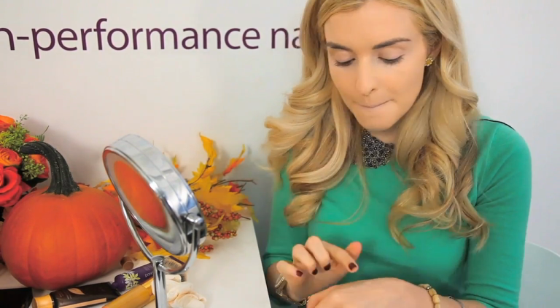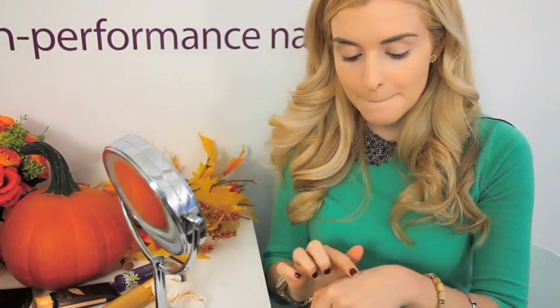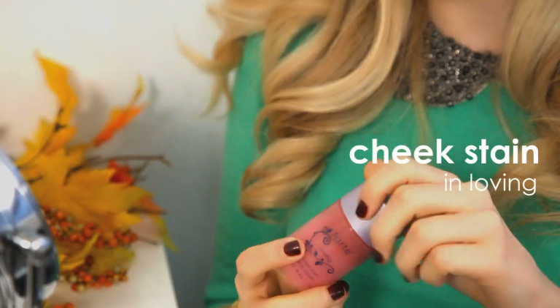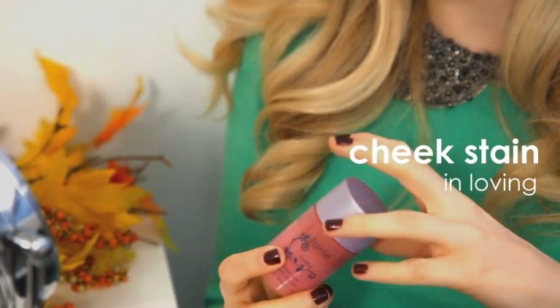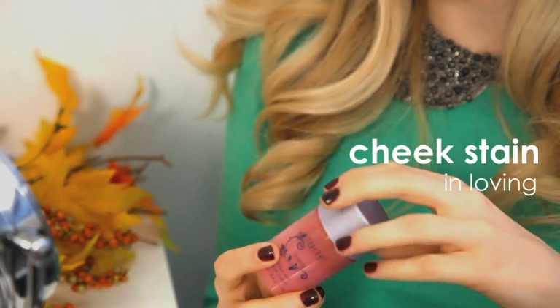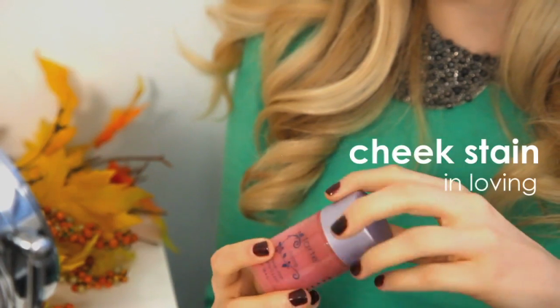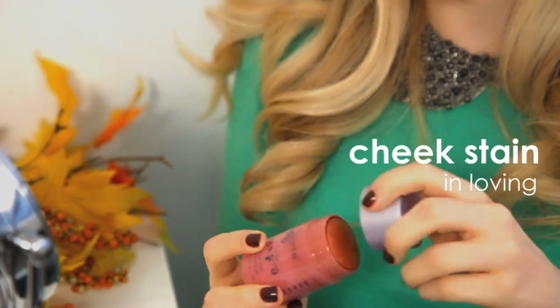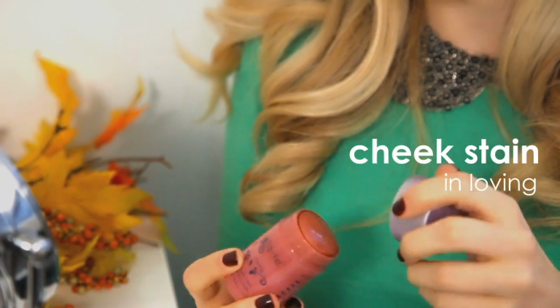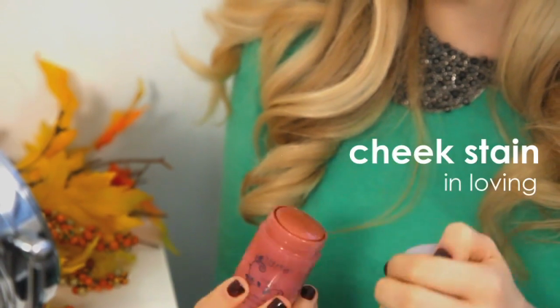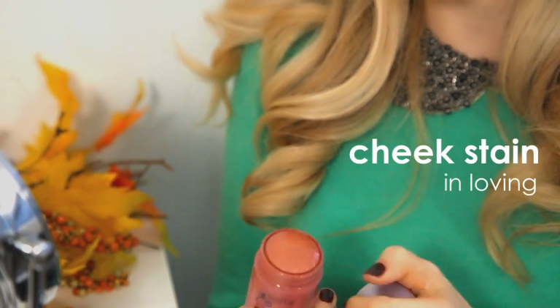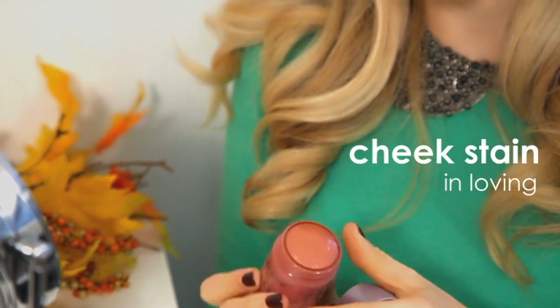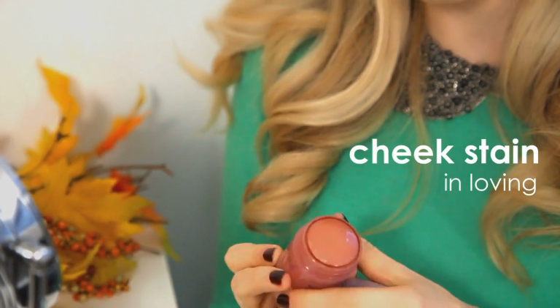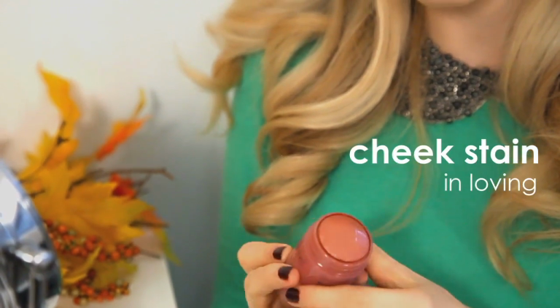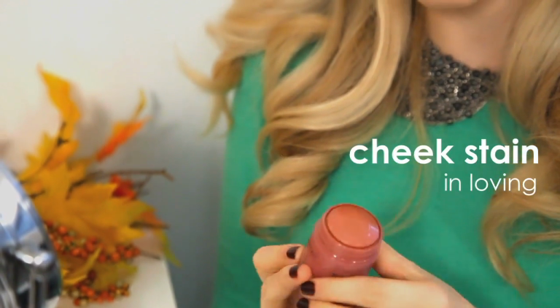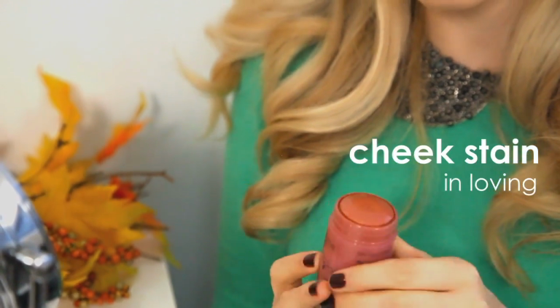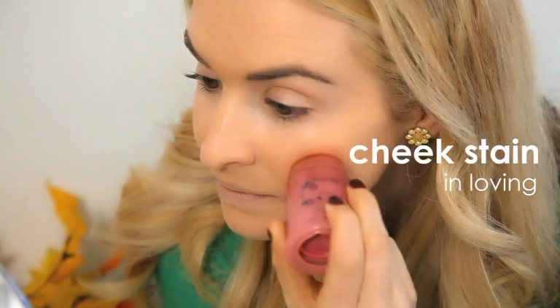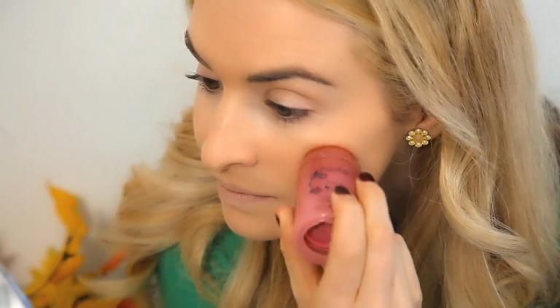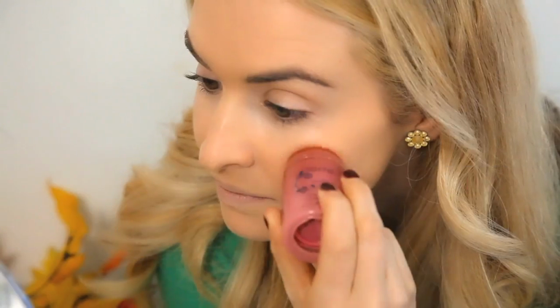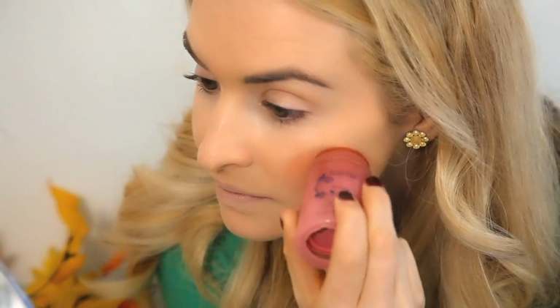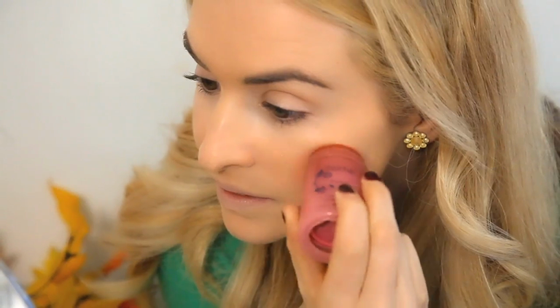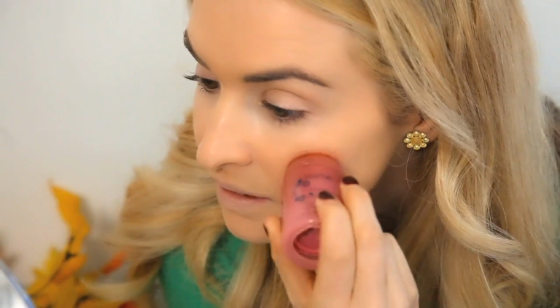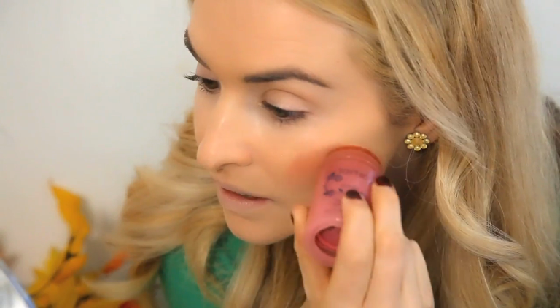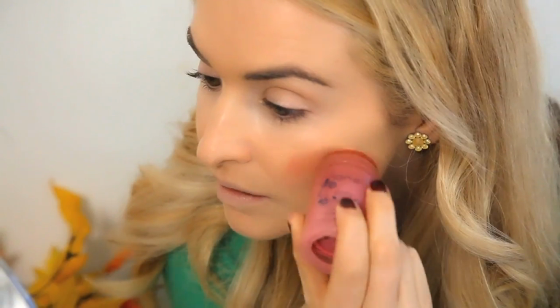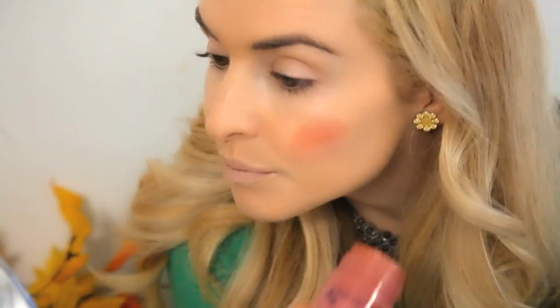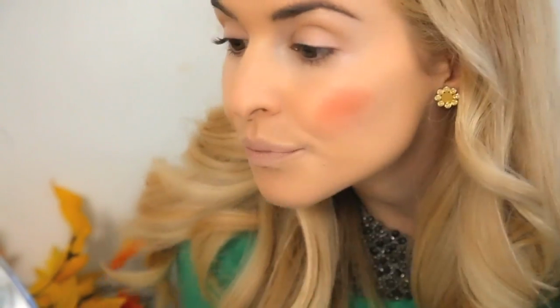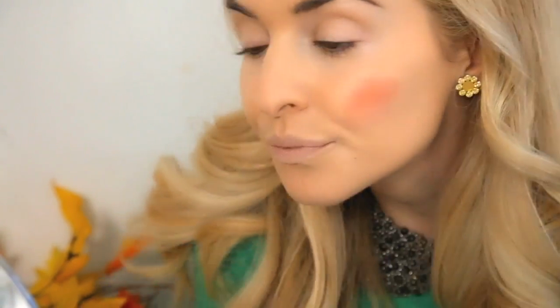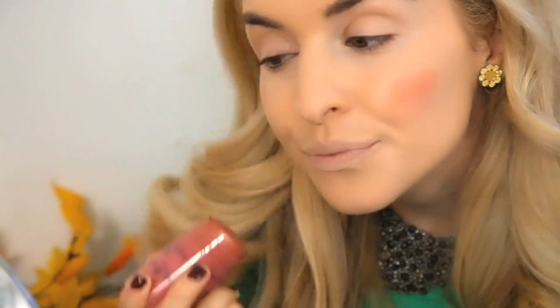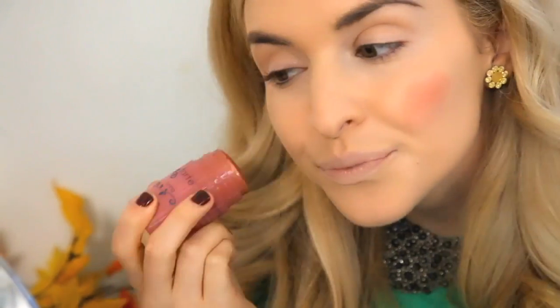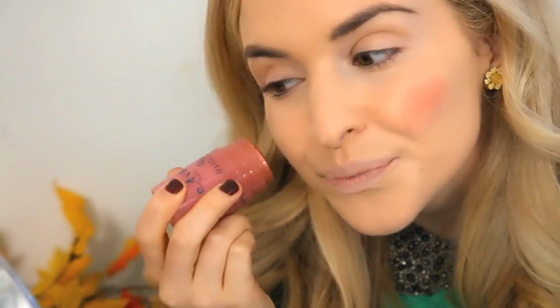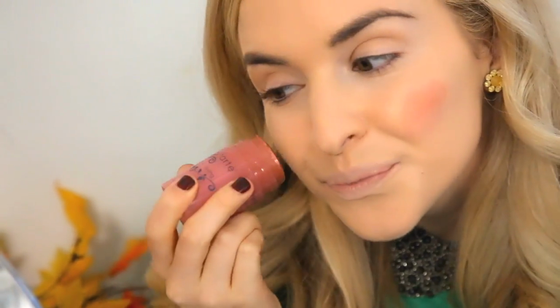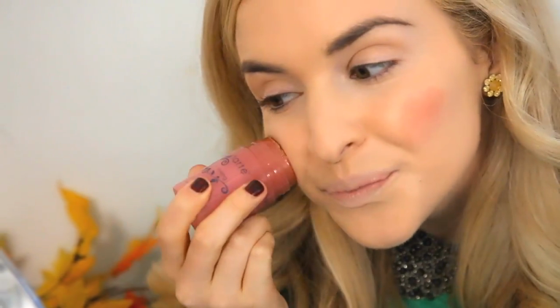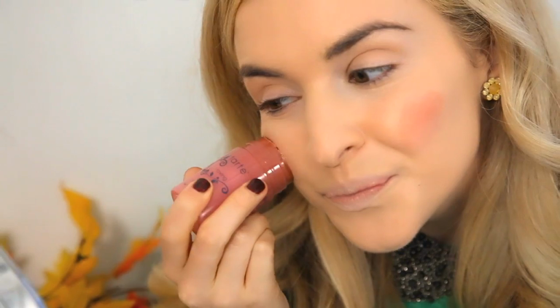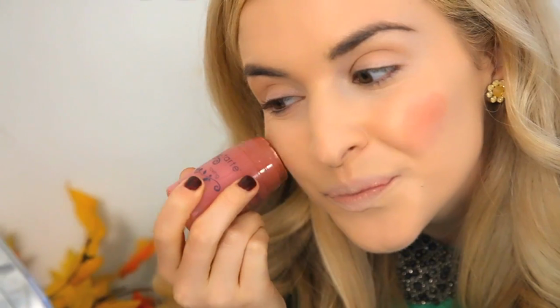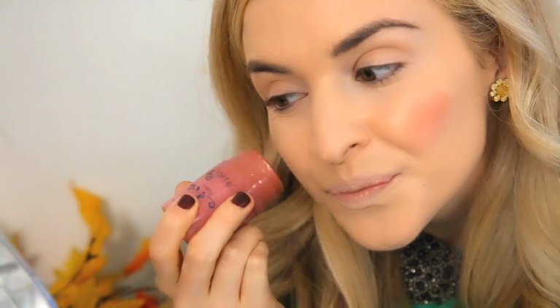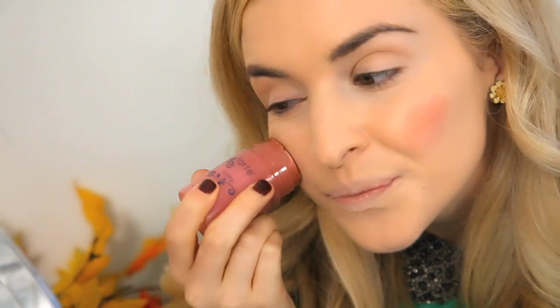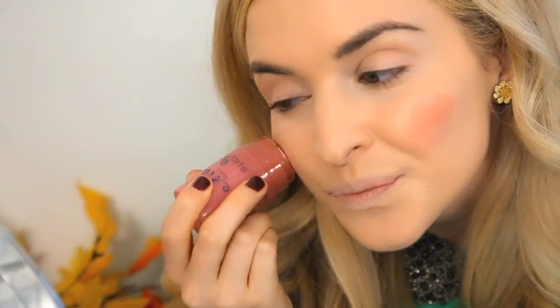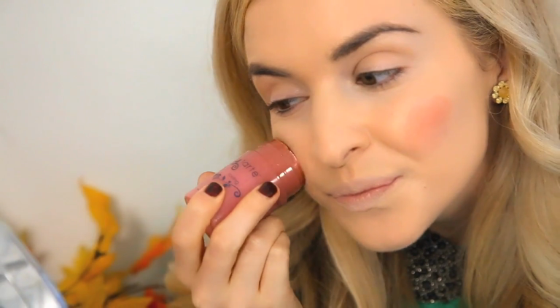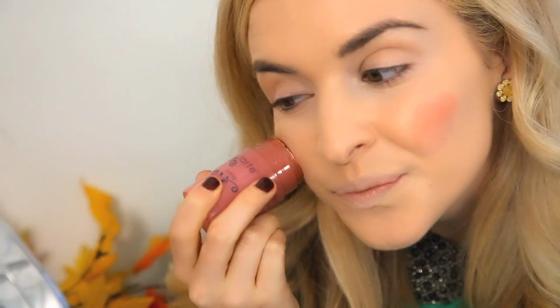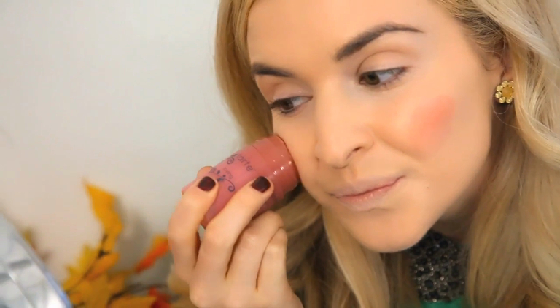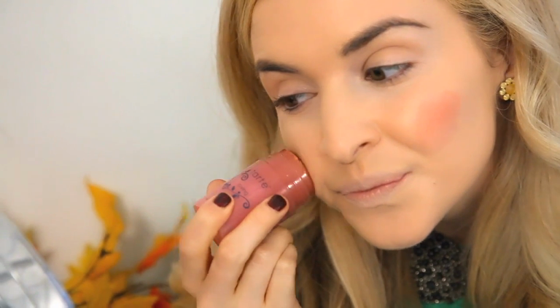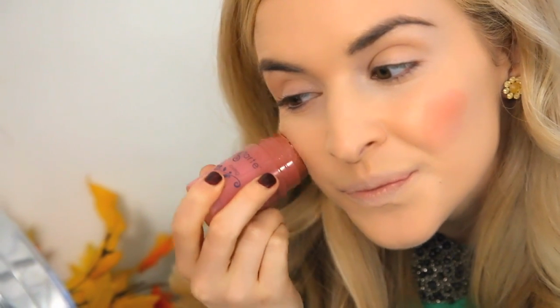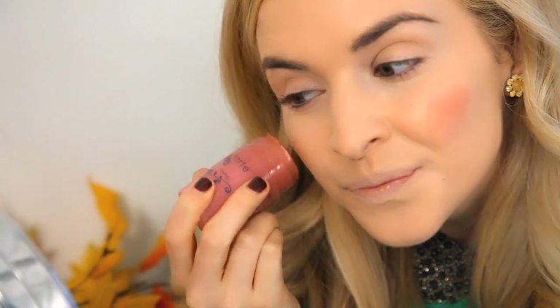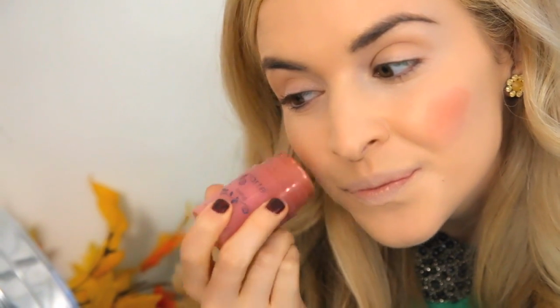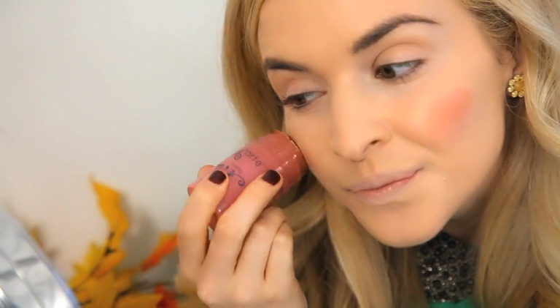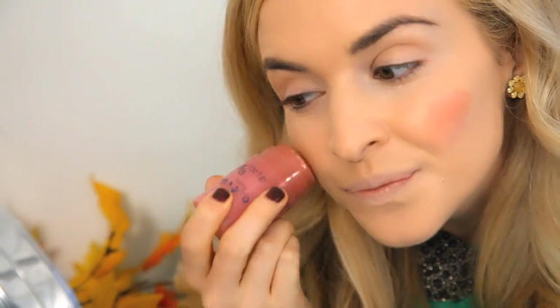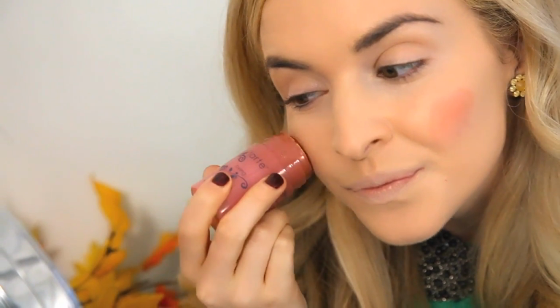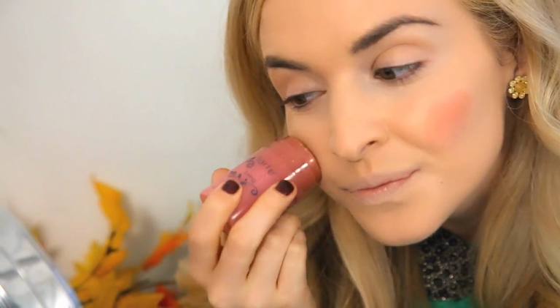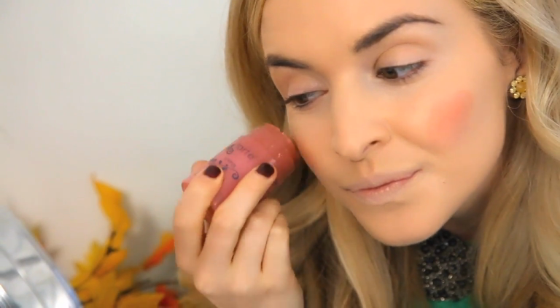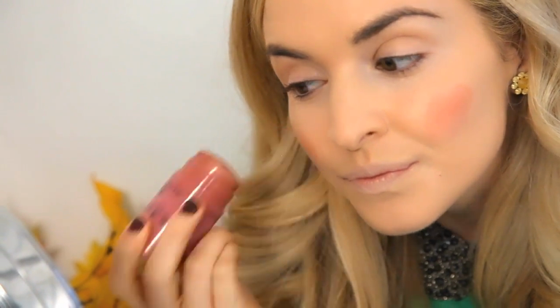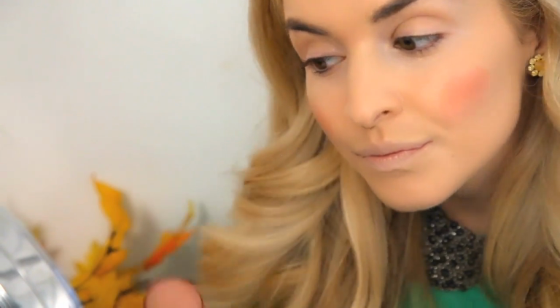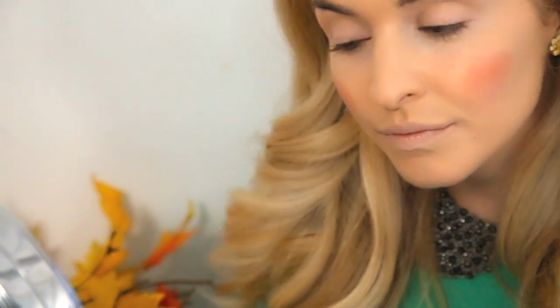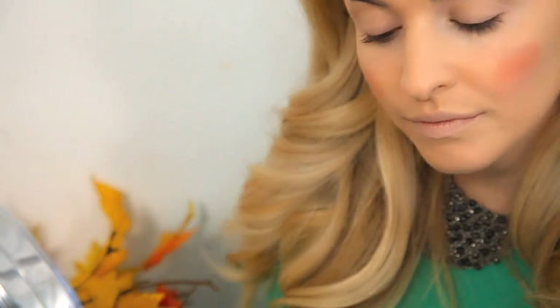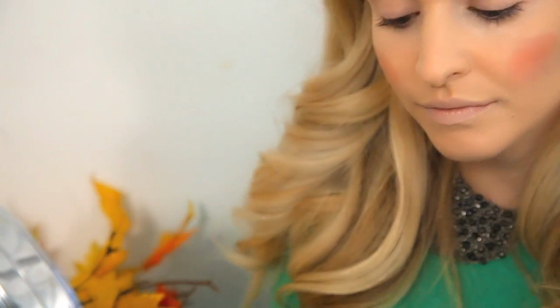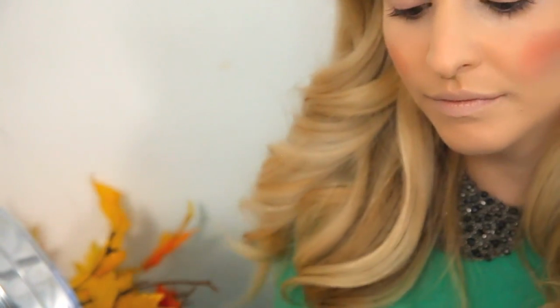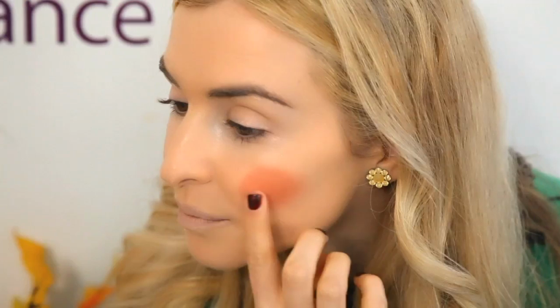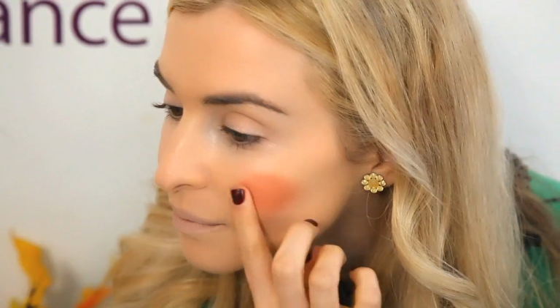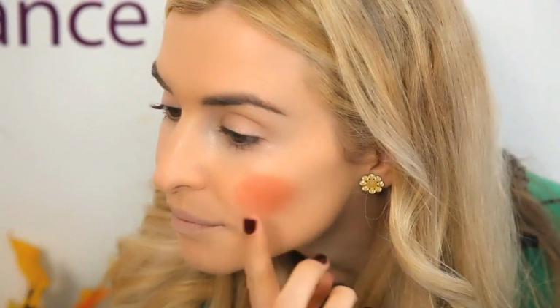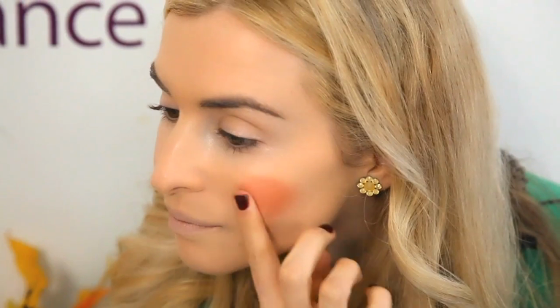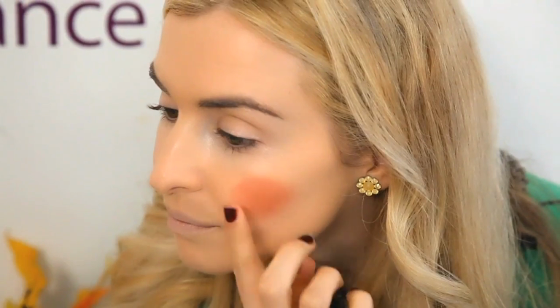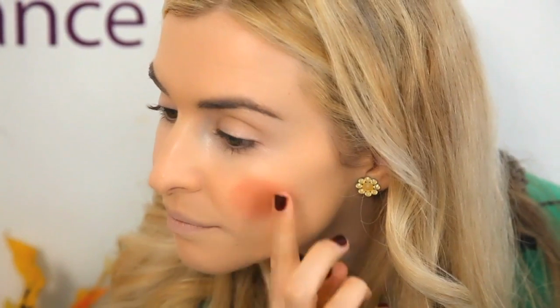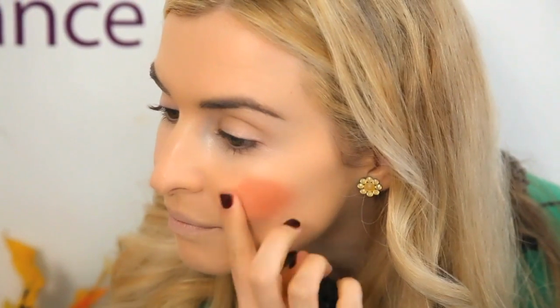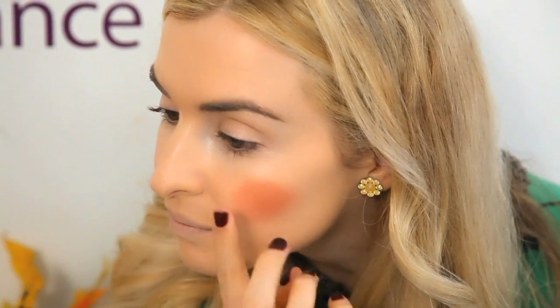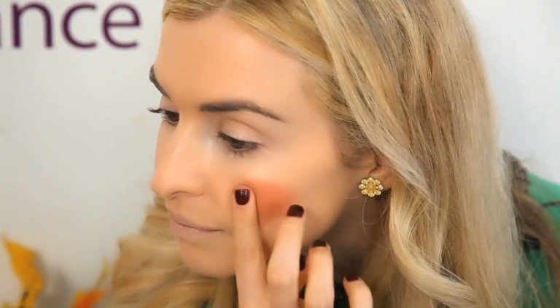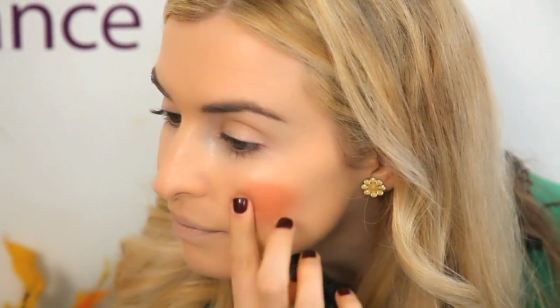To get the dolly cheeks, apply our new Loving Cheek Stain to the apples of your cheeks in two perfect circles, blending out the edges.